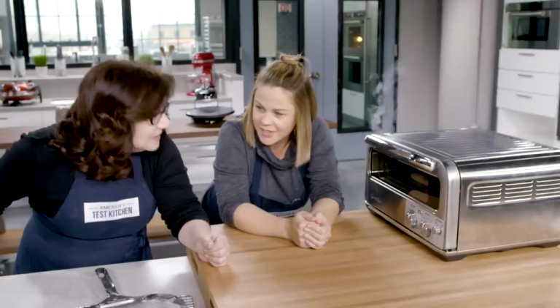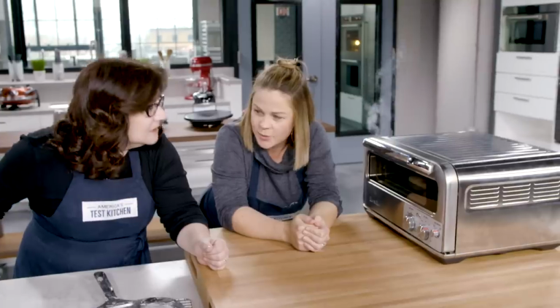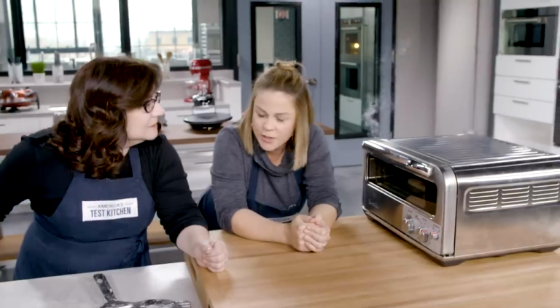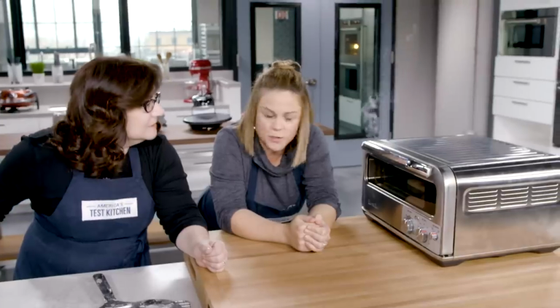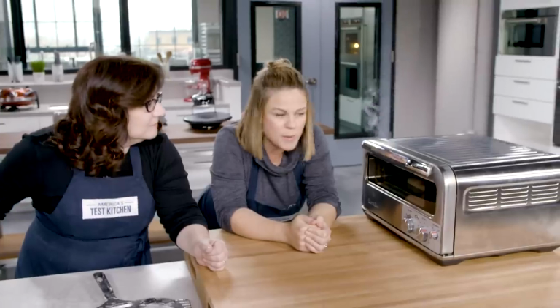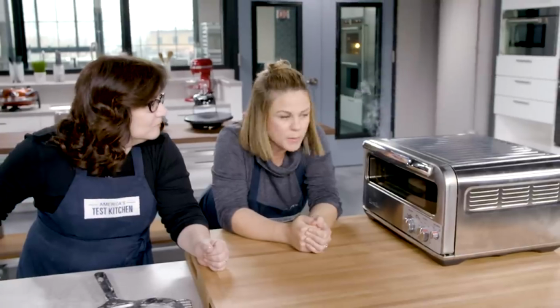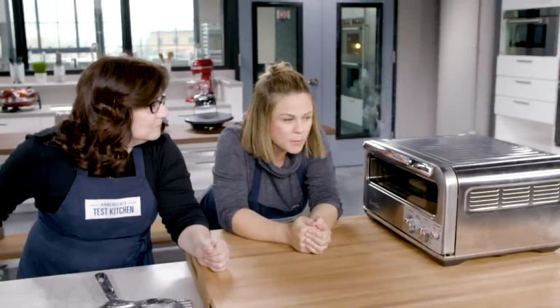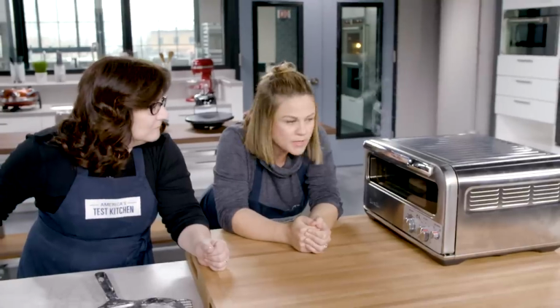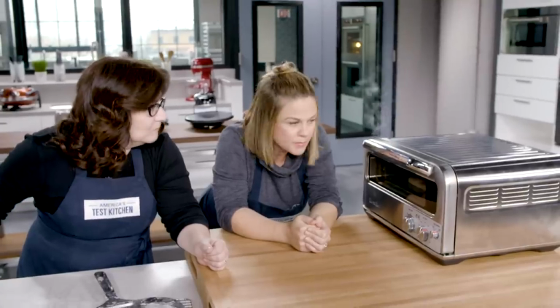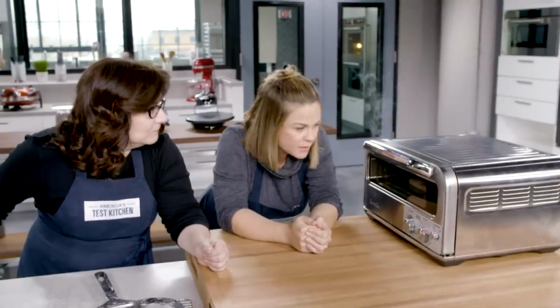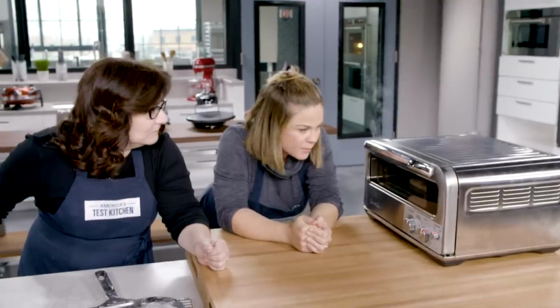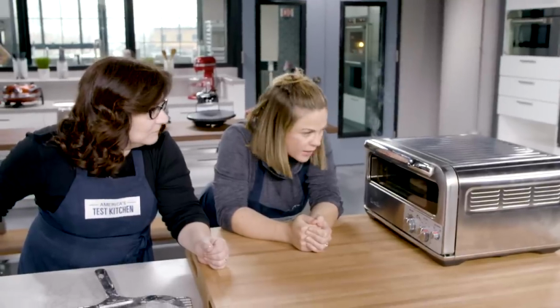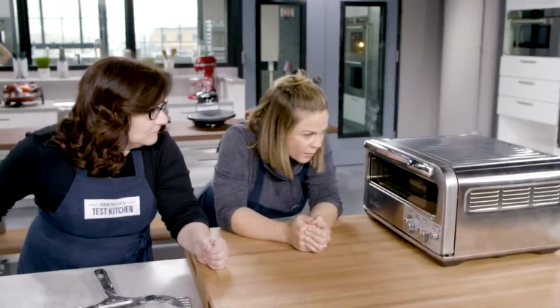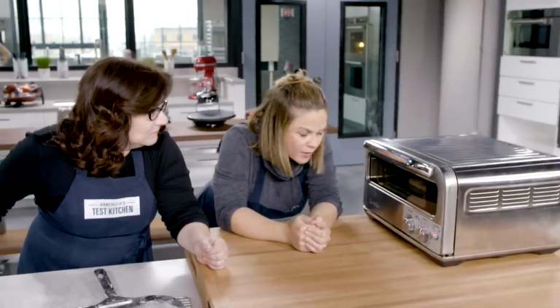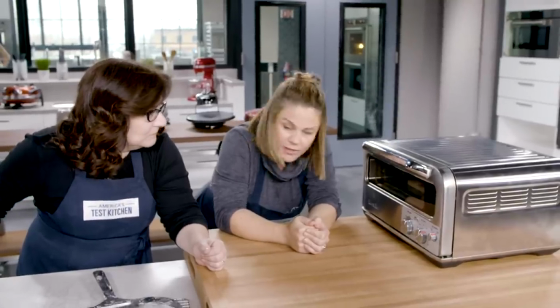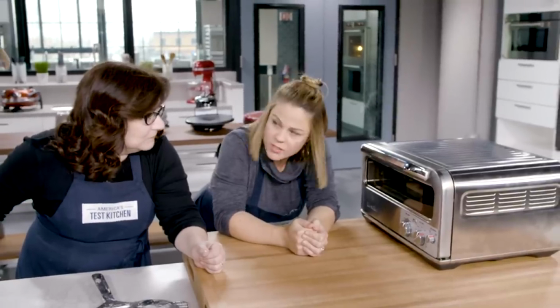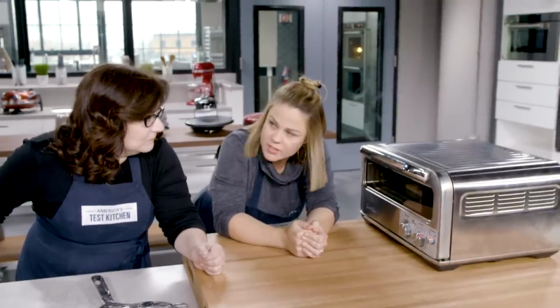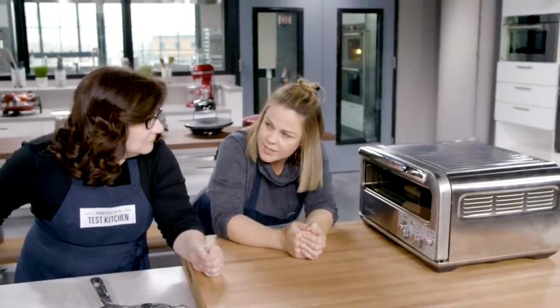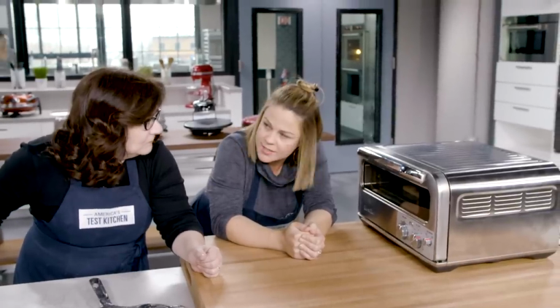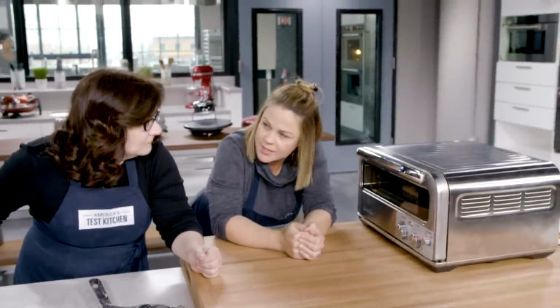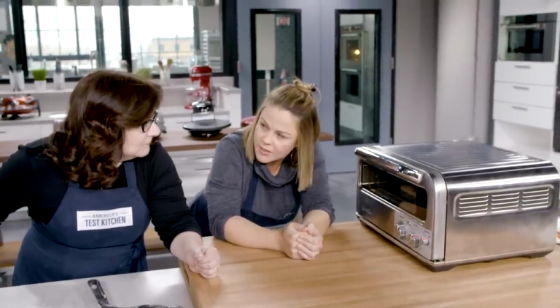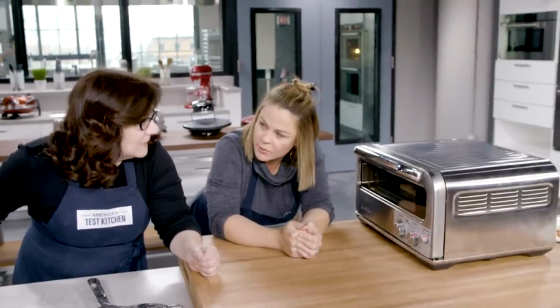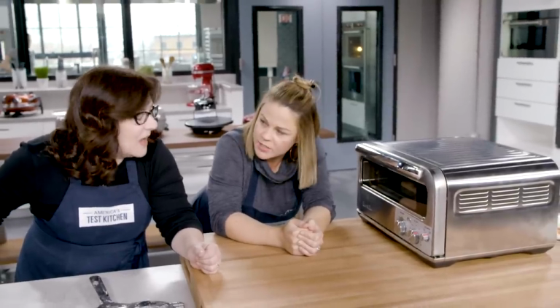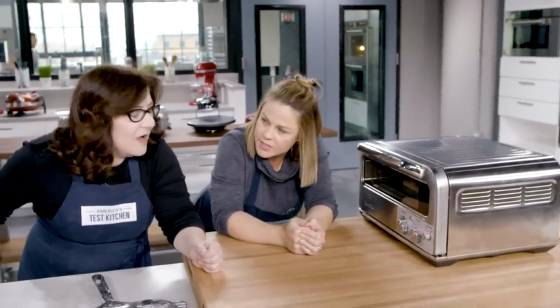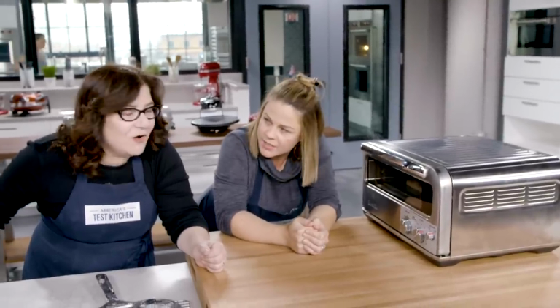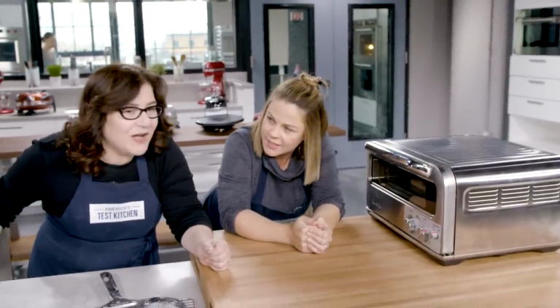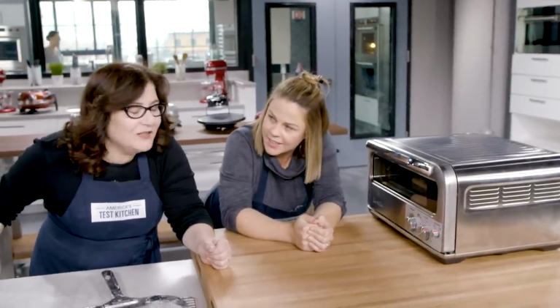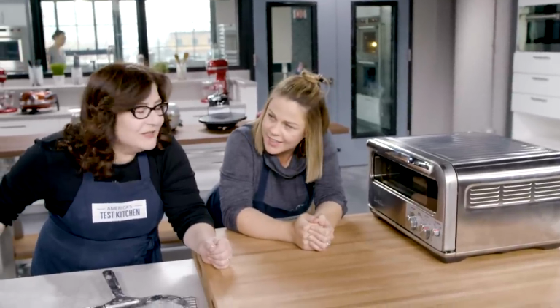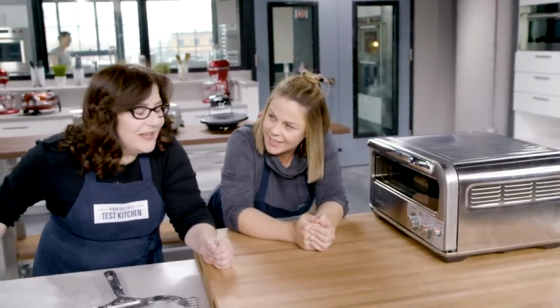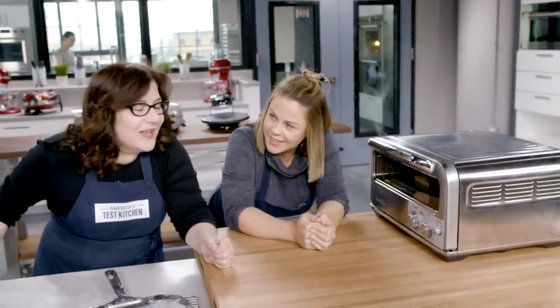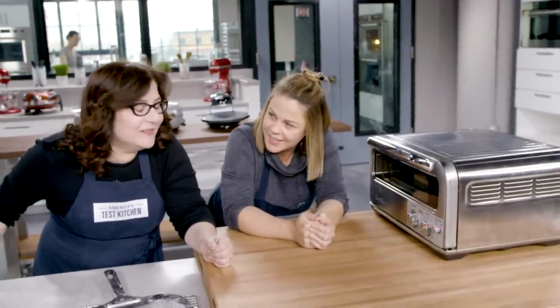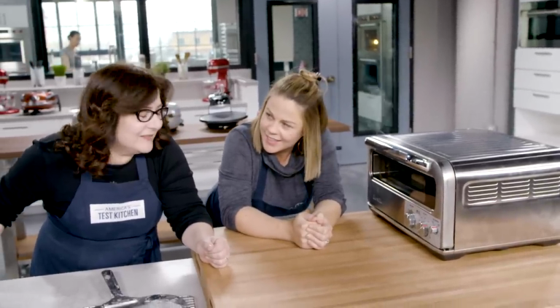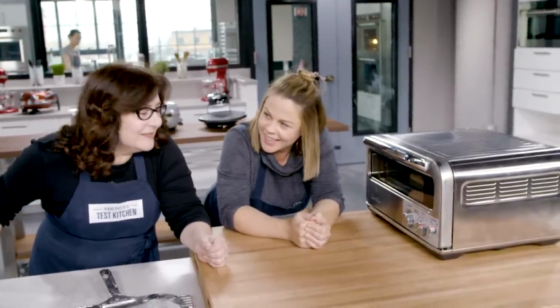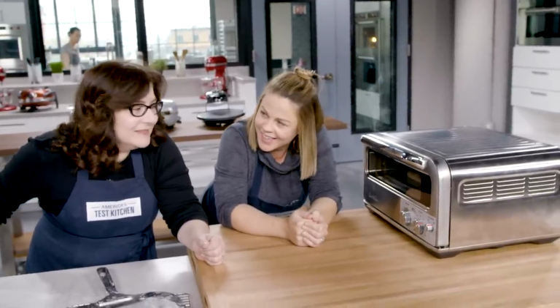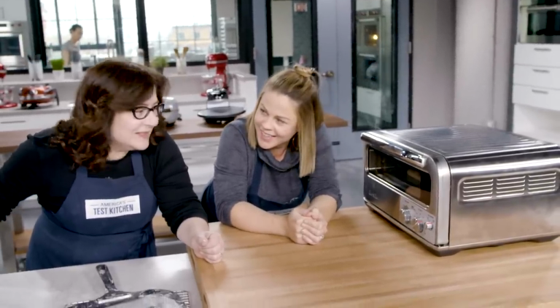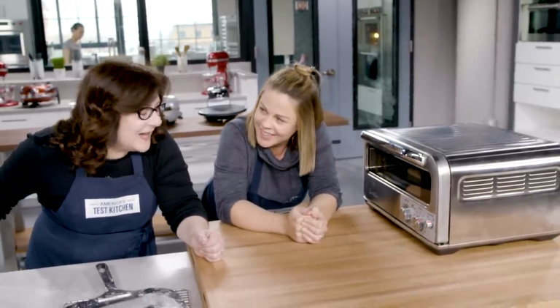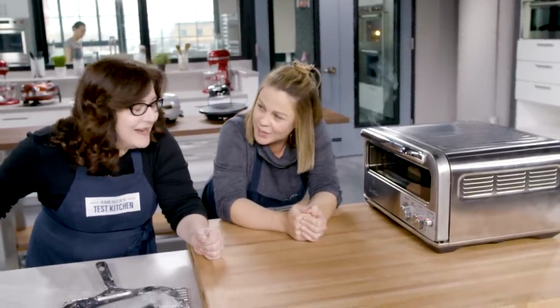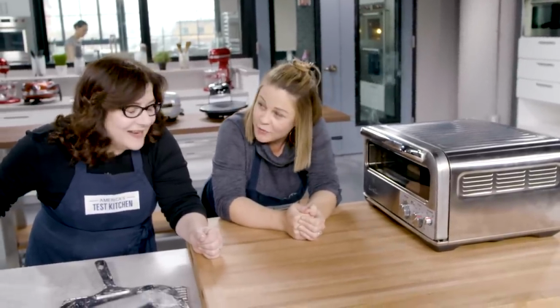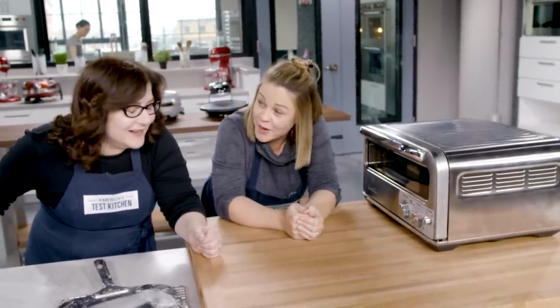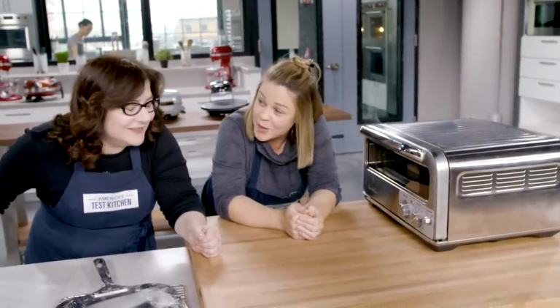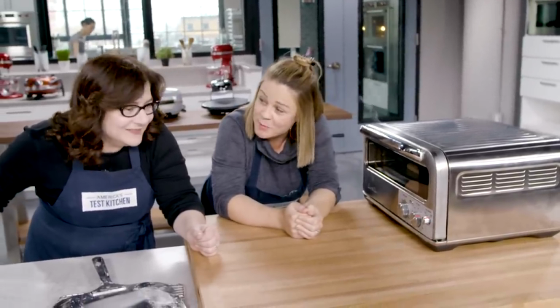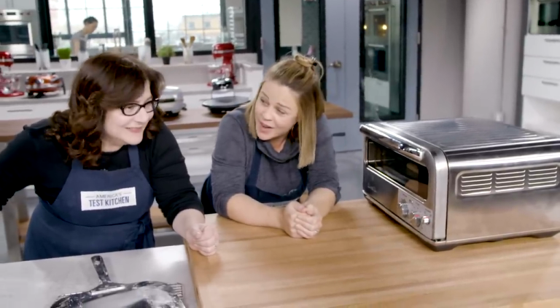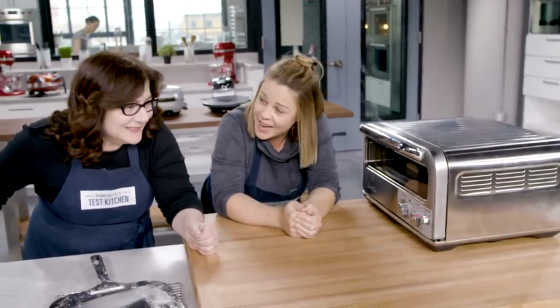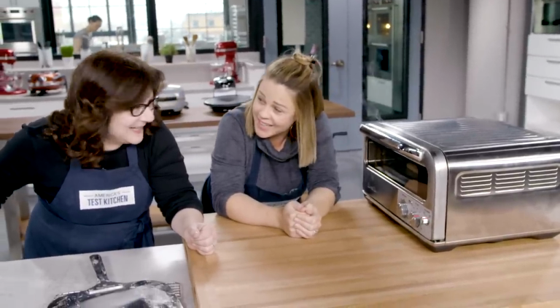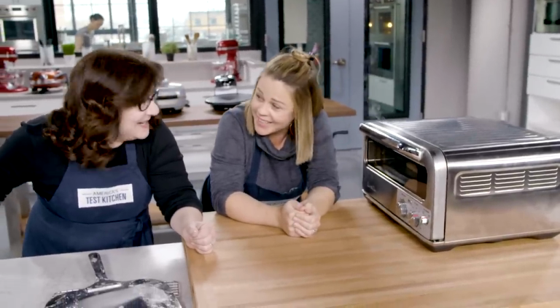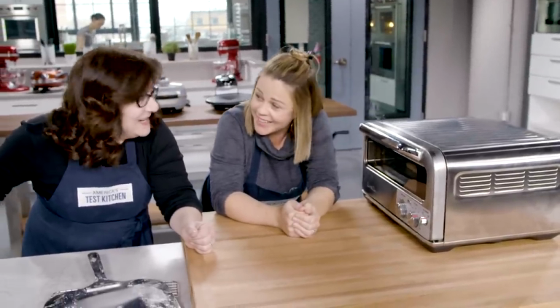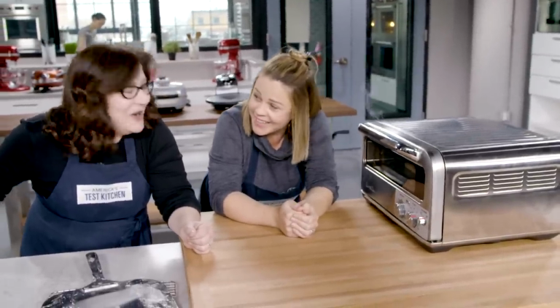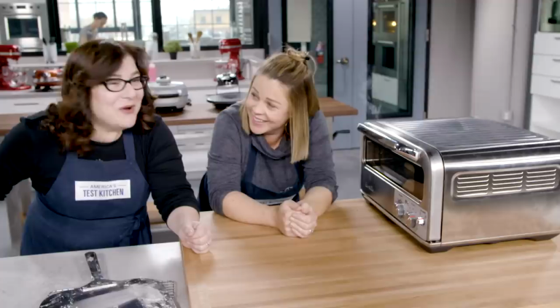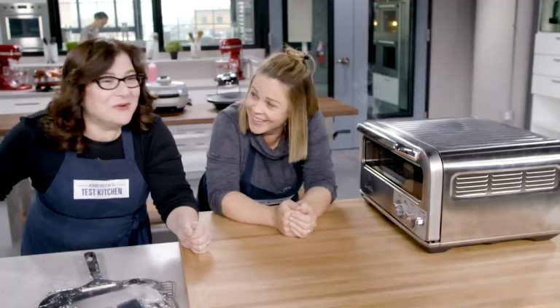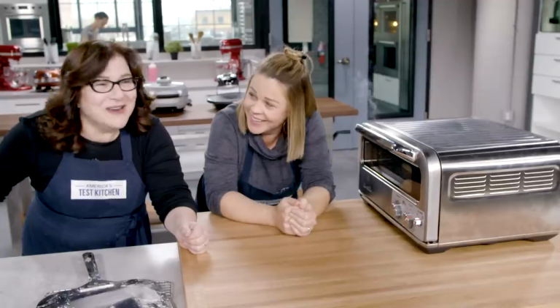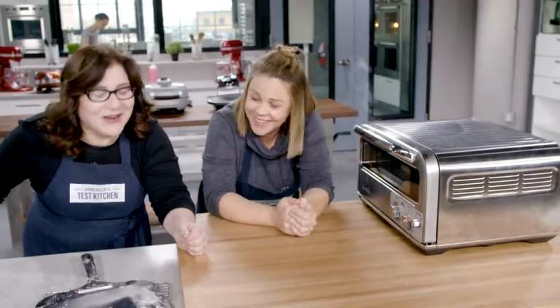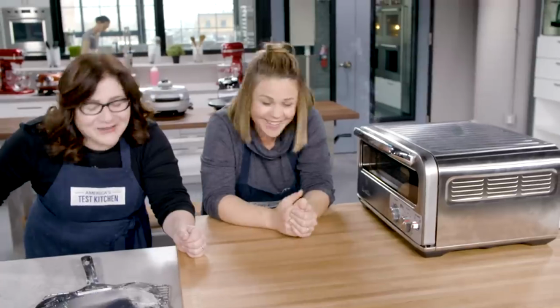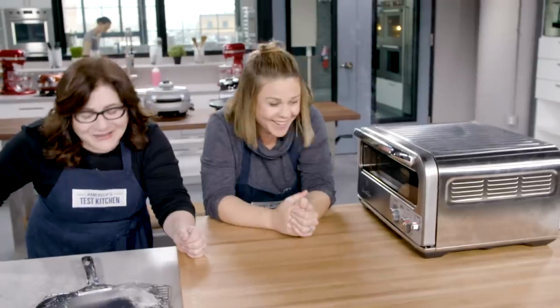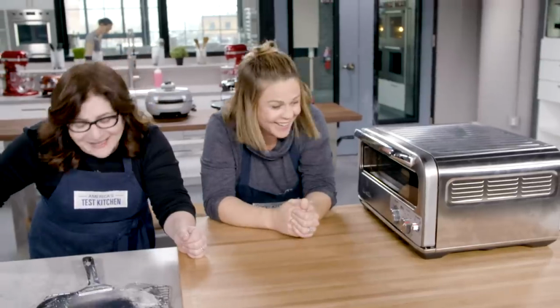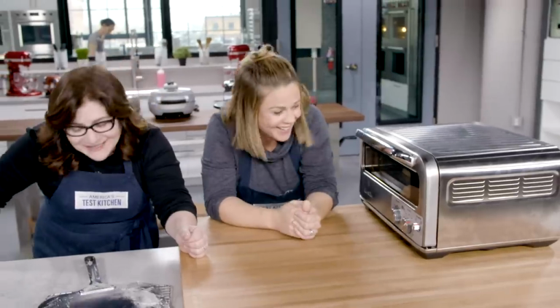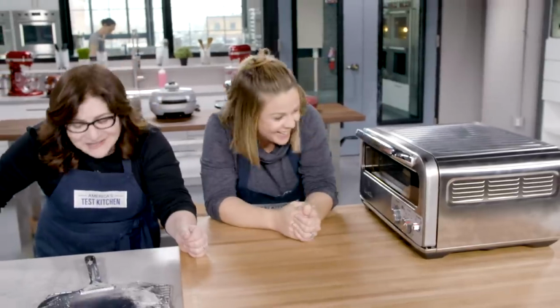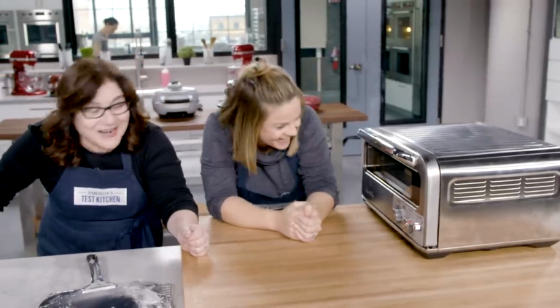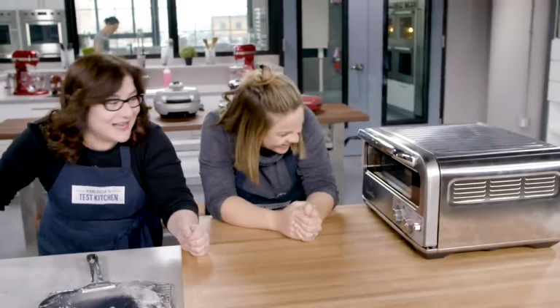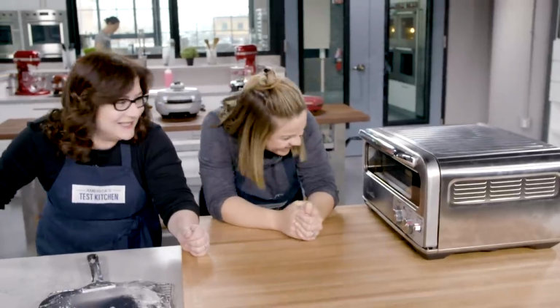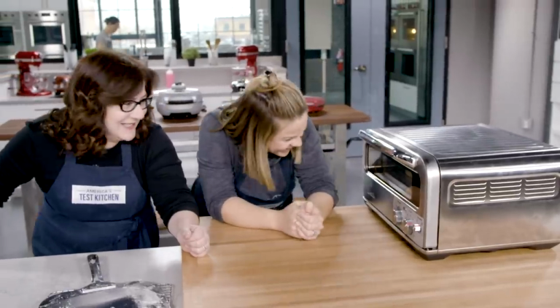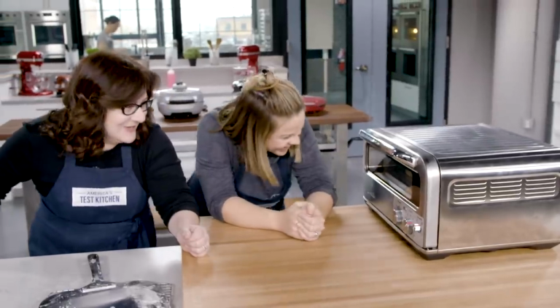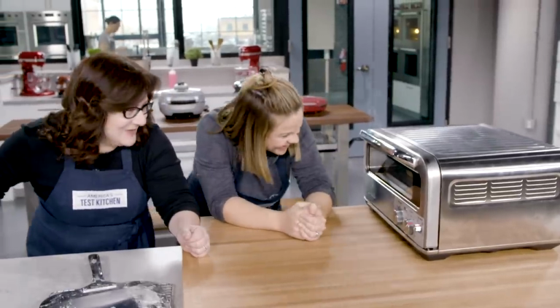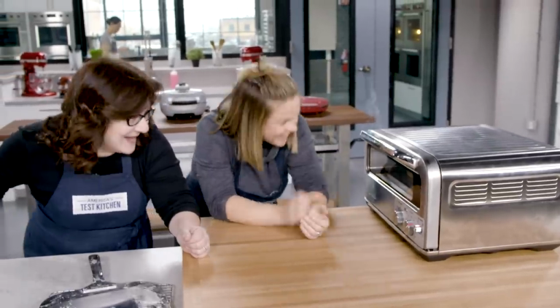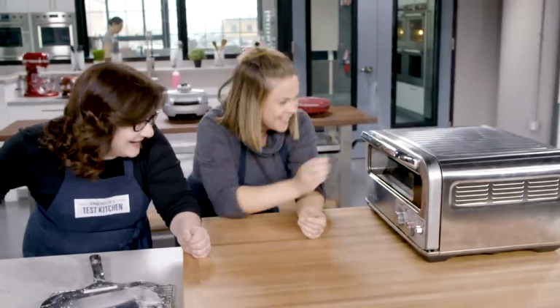Are you one of those people that puts something in the microwave and then just sits there and watches? Yes. You're going to fry your brain. I know. I try not to do that.